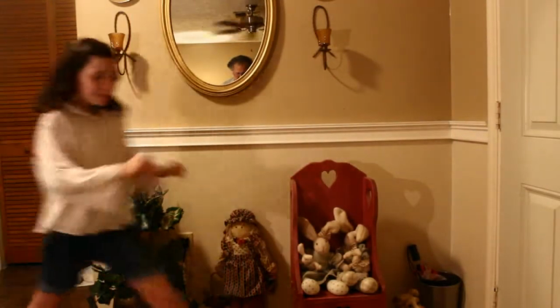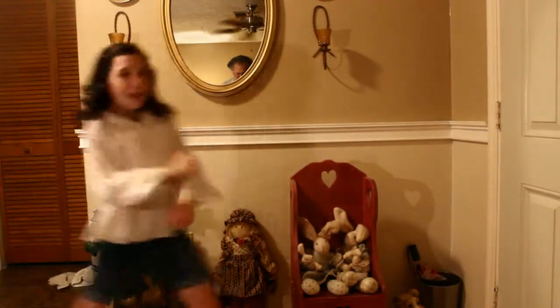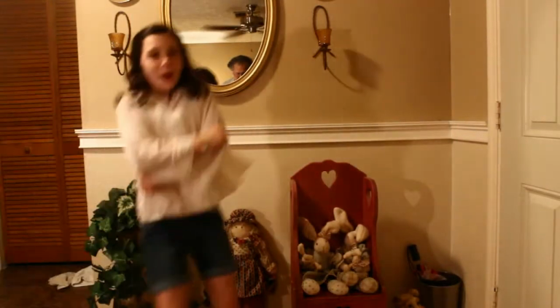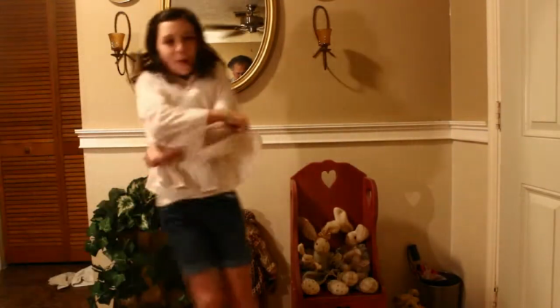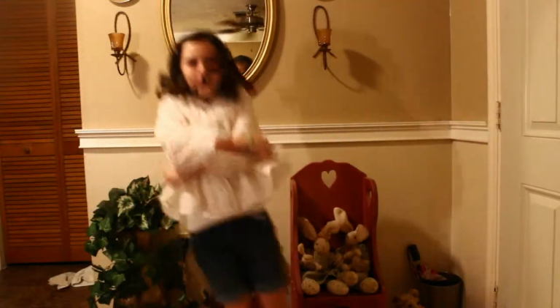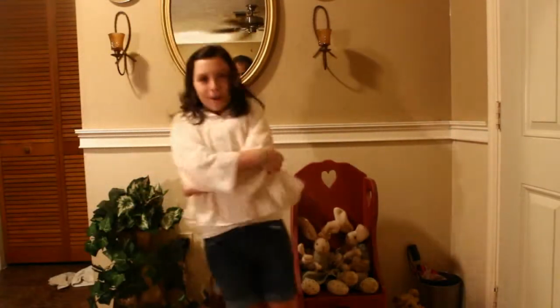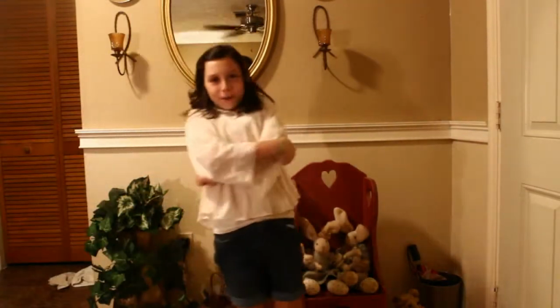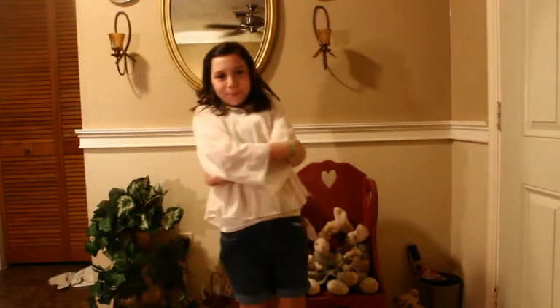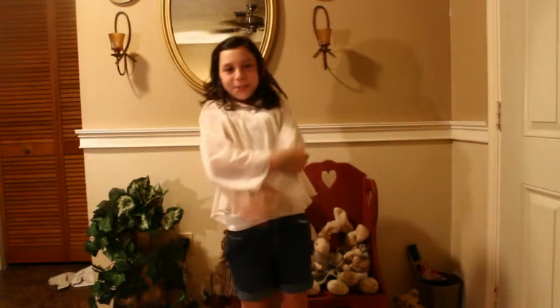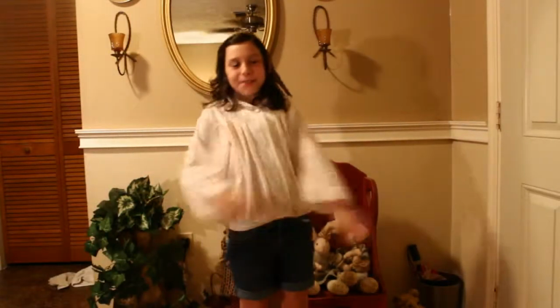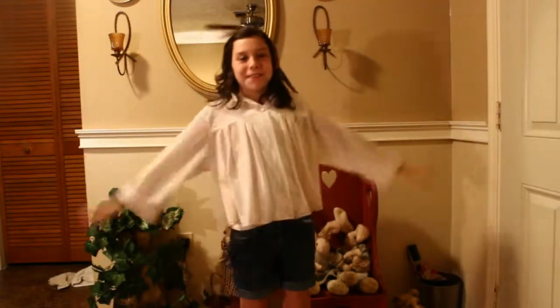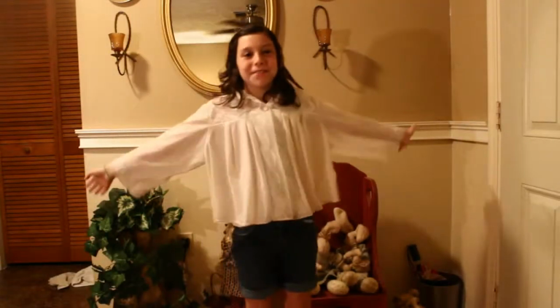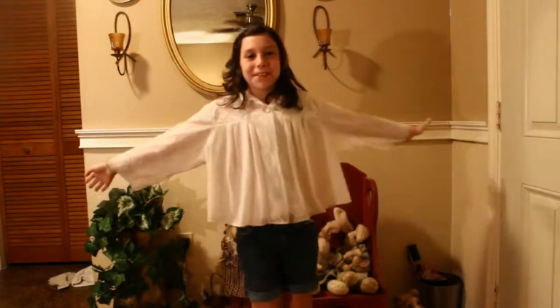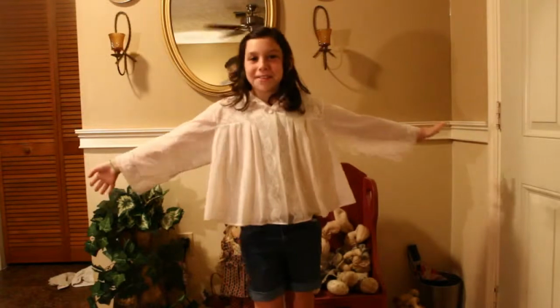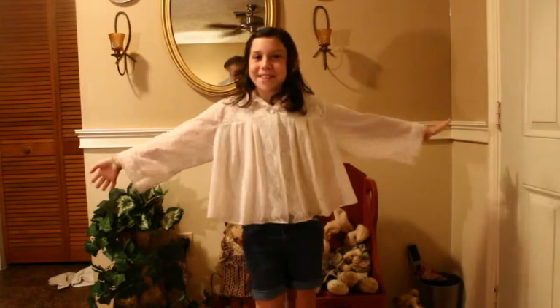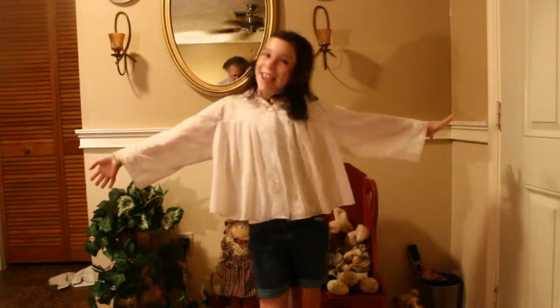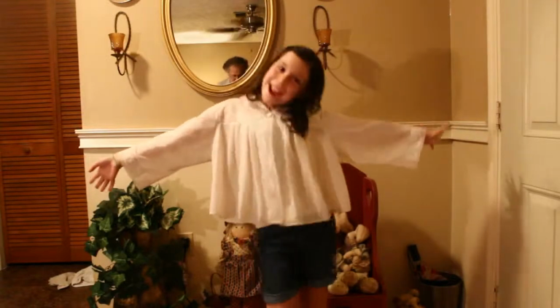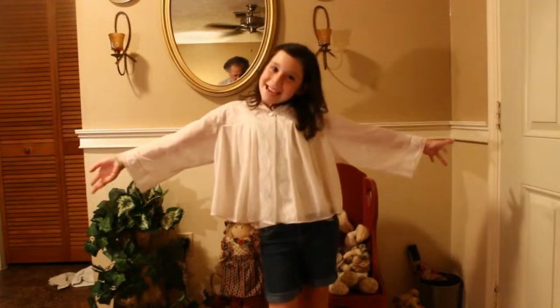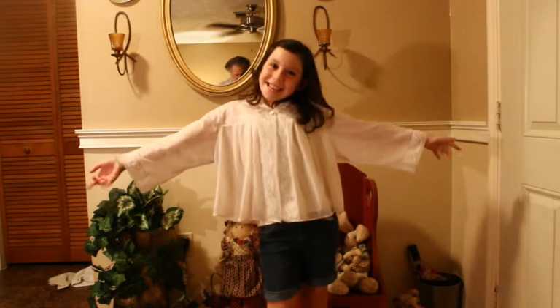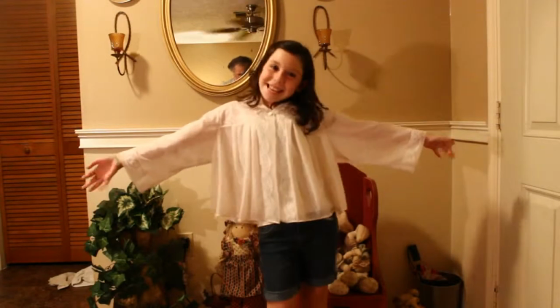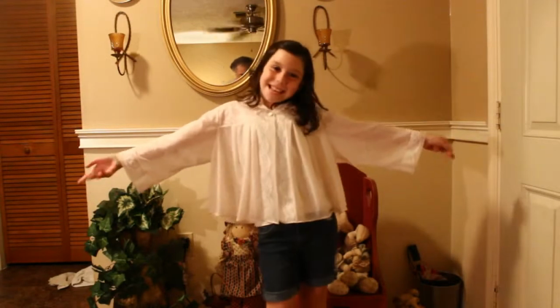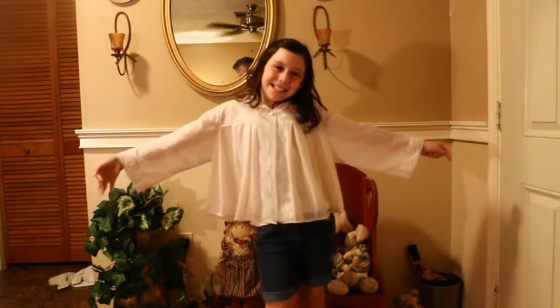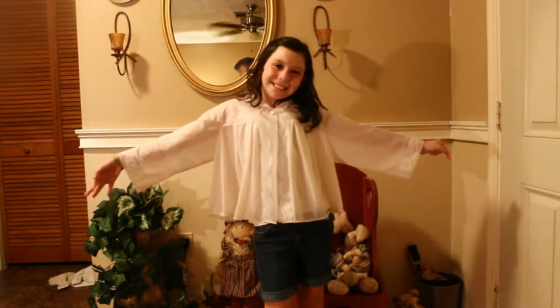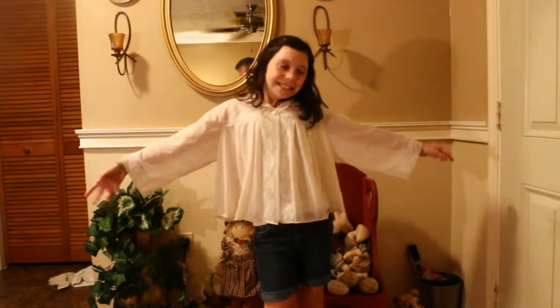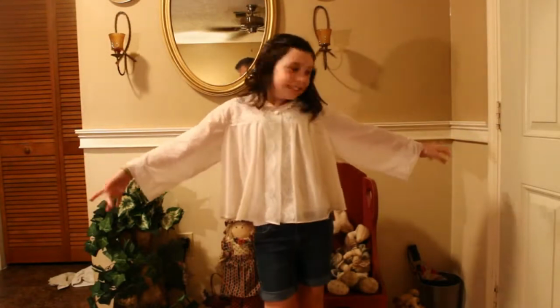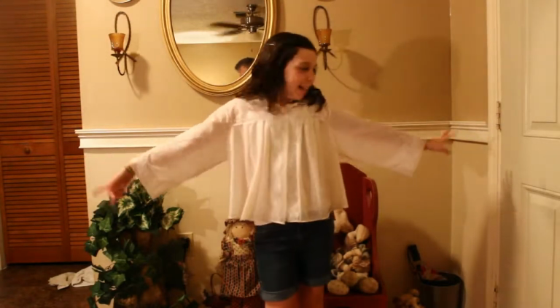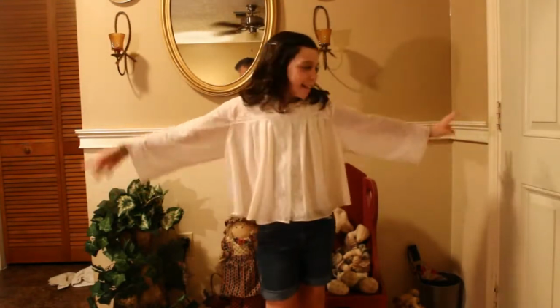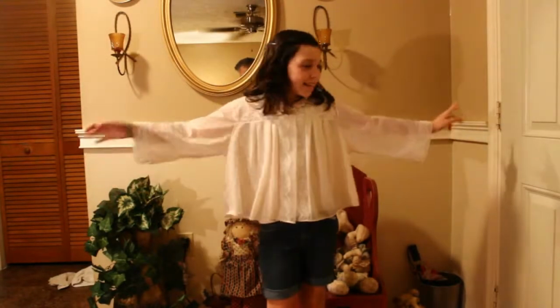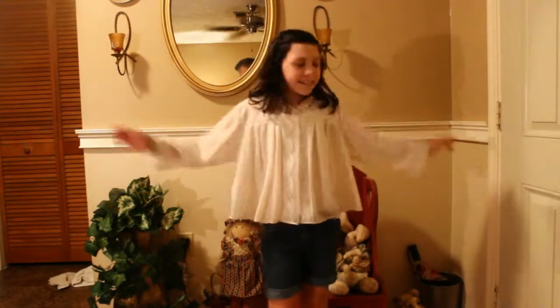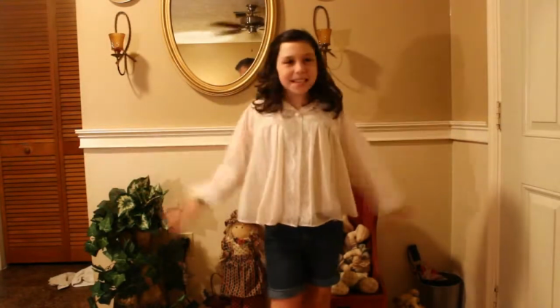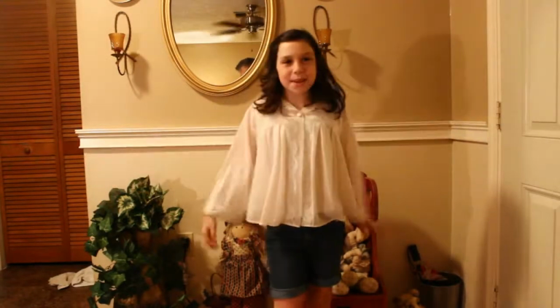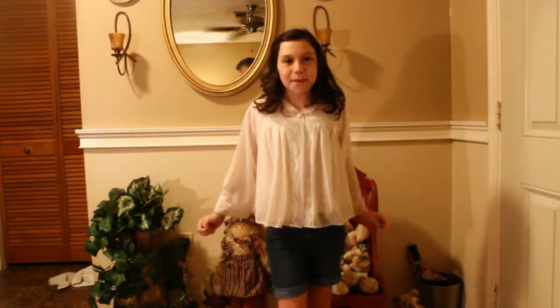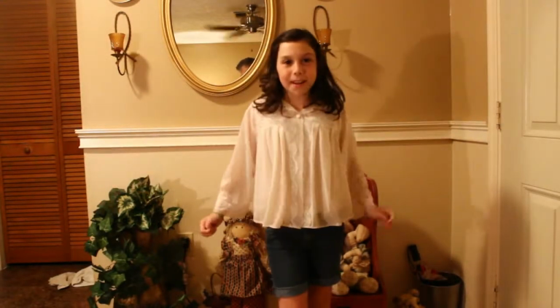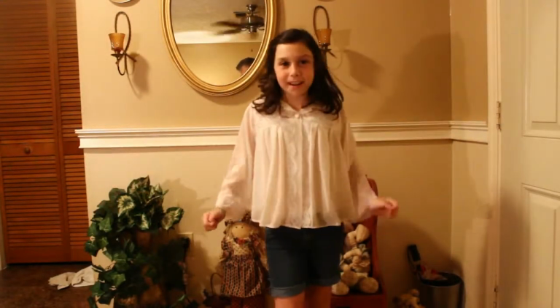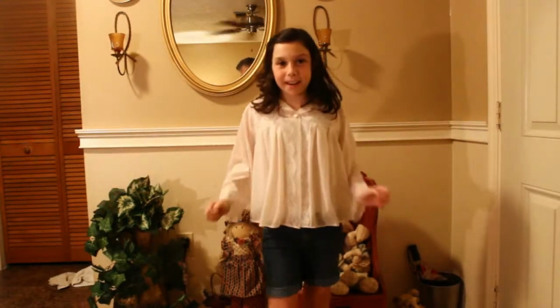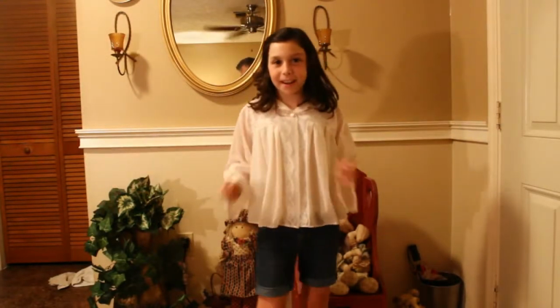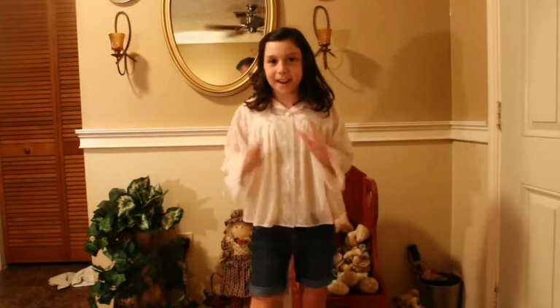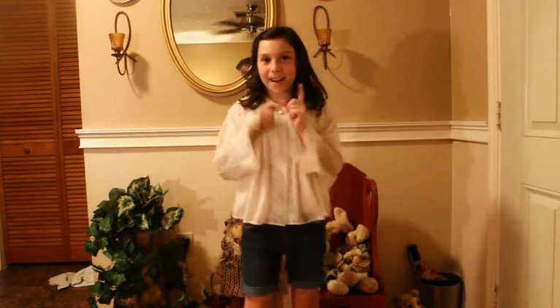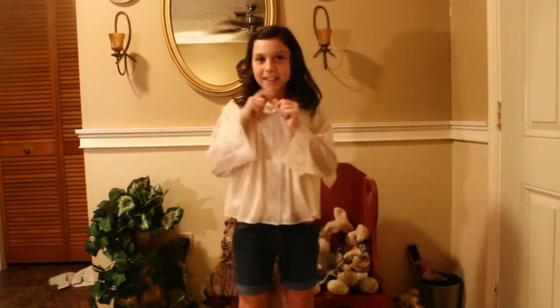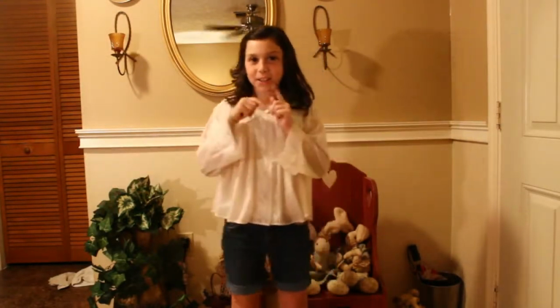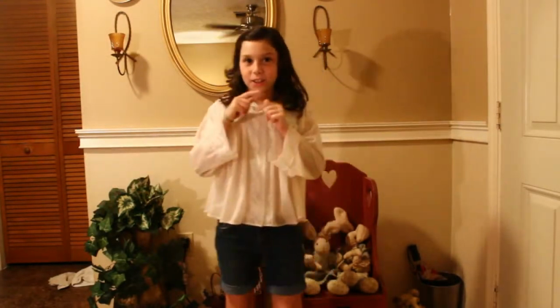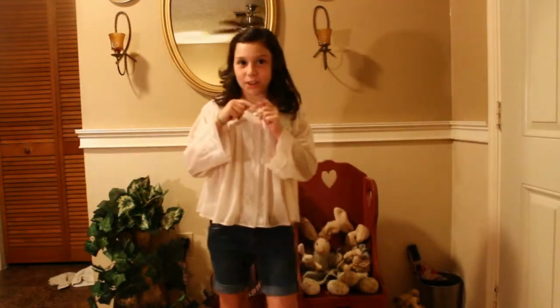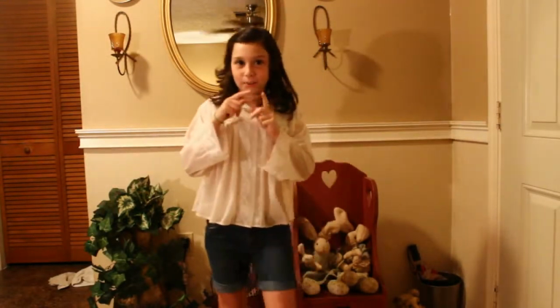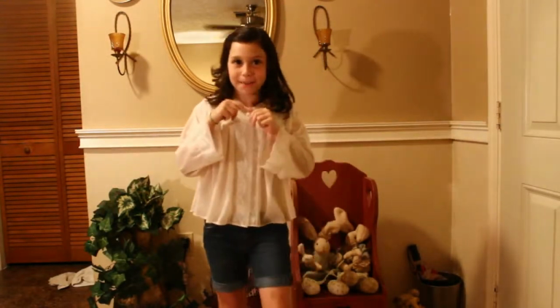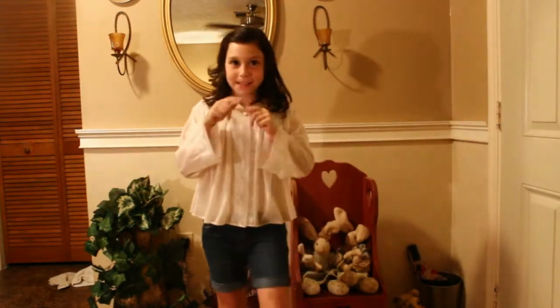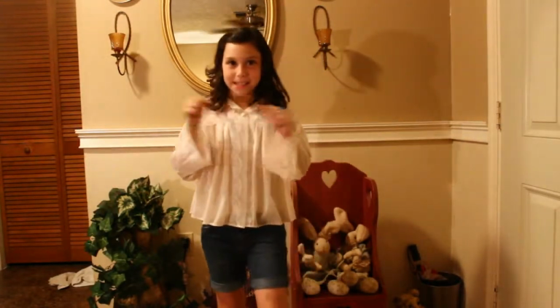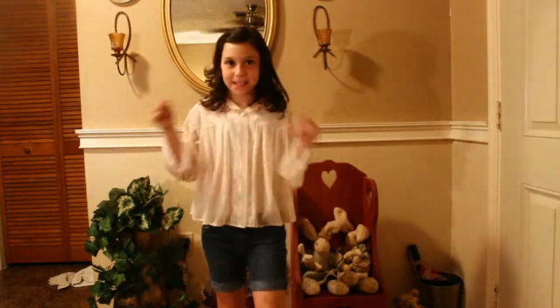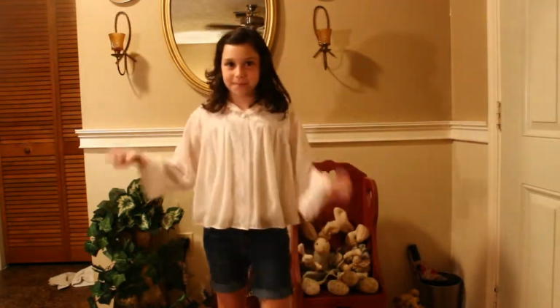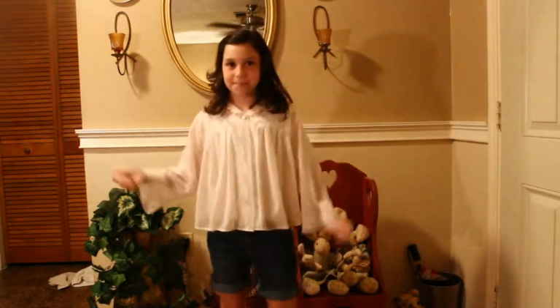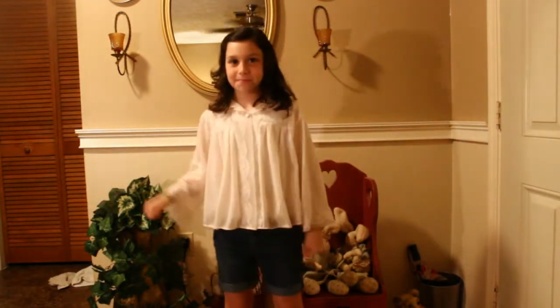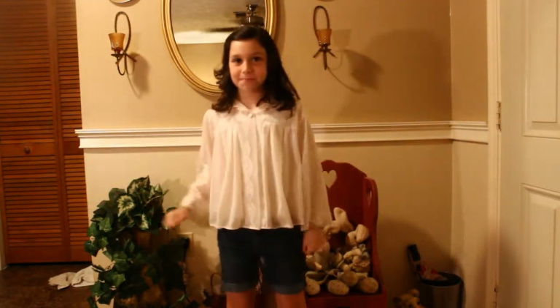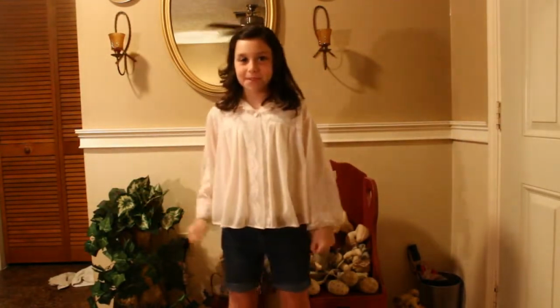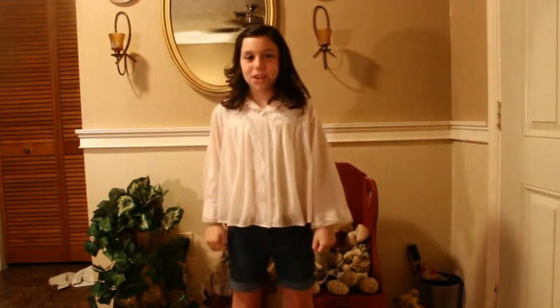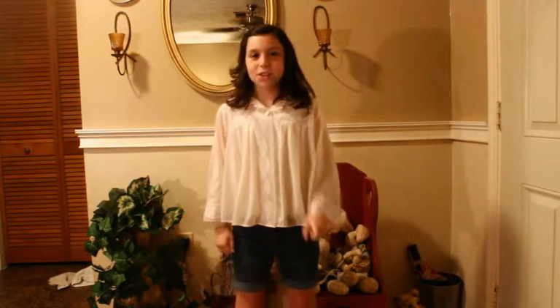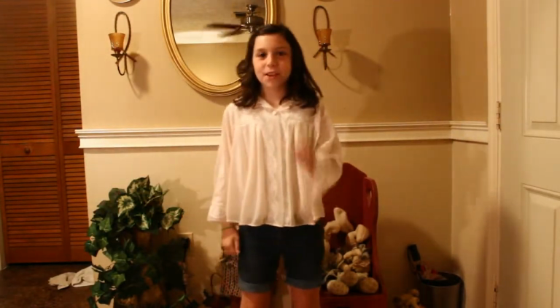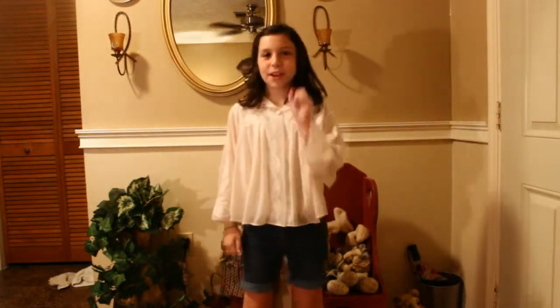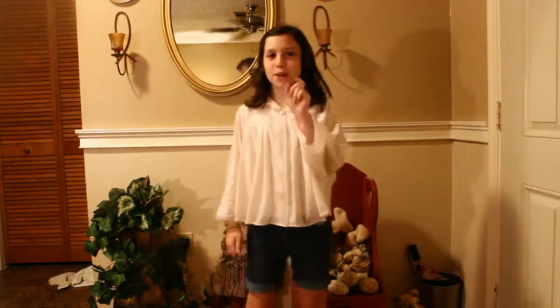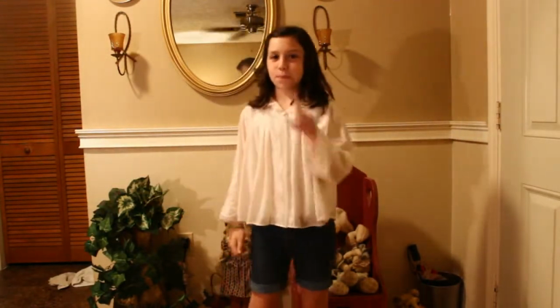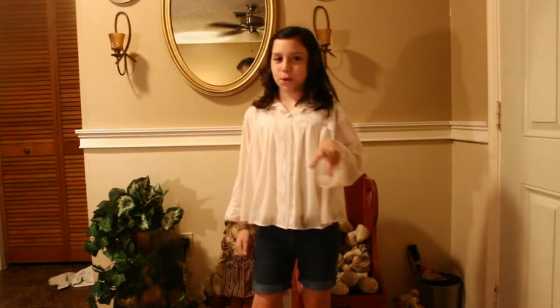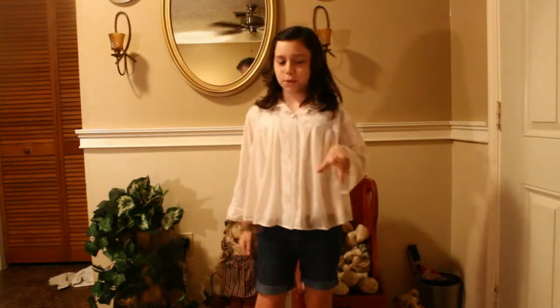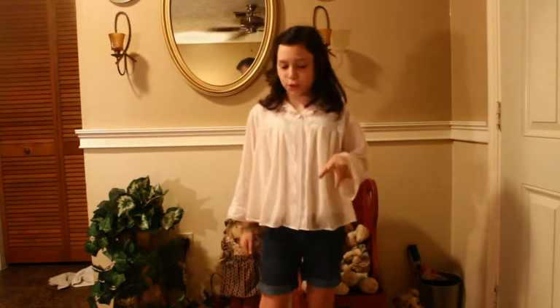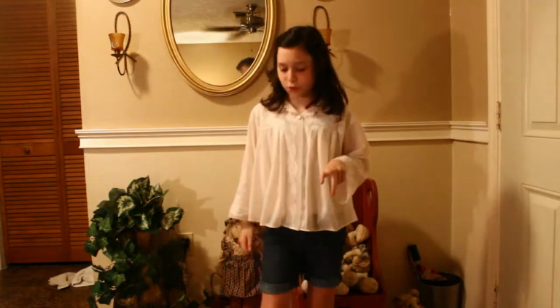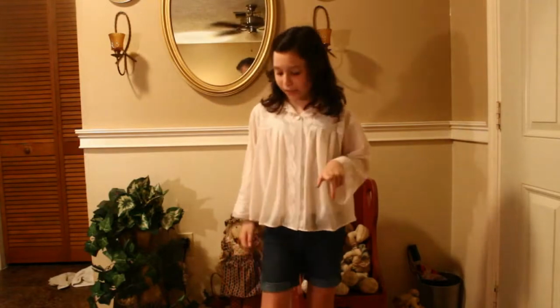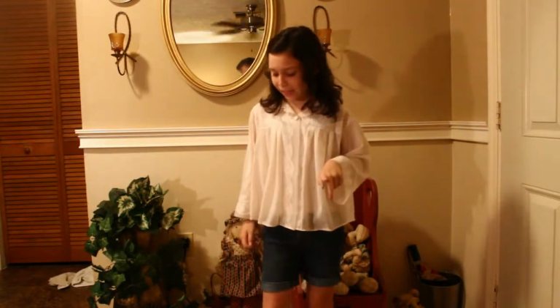Welcome to Evening with Katie! Tonight we're going to get our hands a little messy, so I hope you enjoy this.